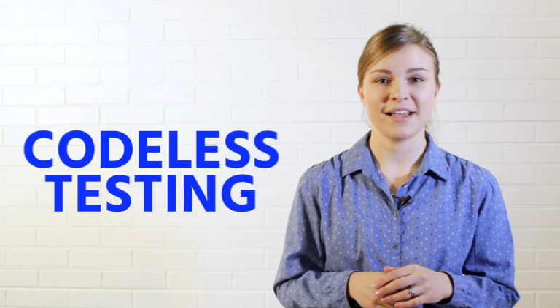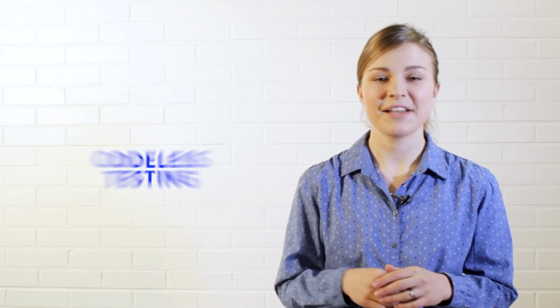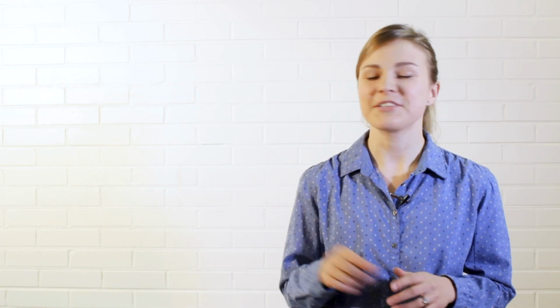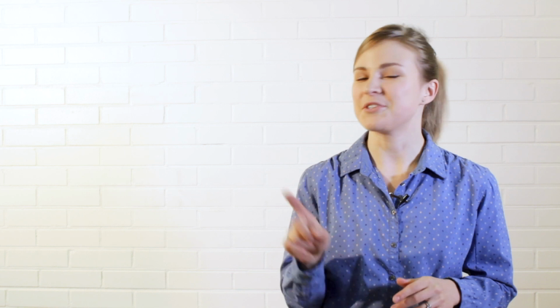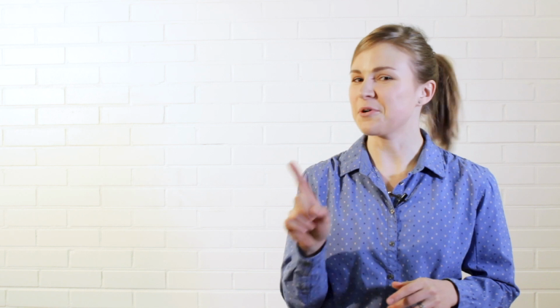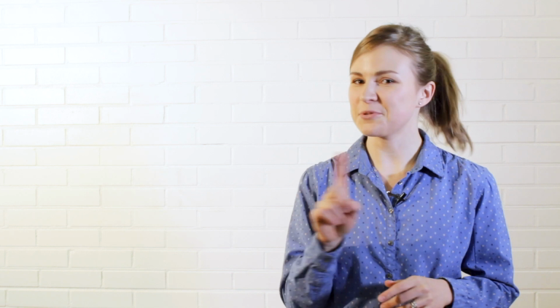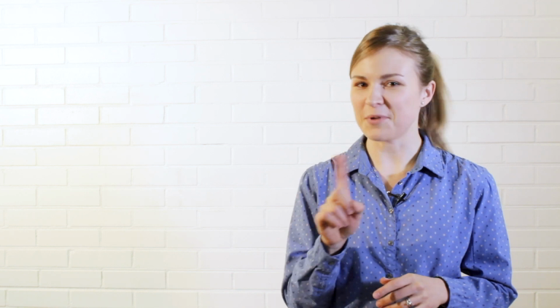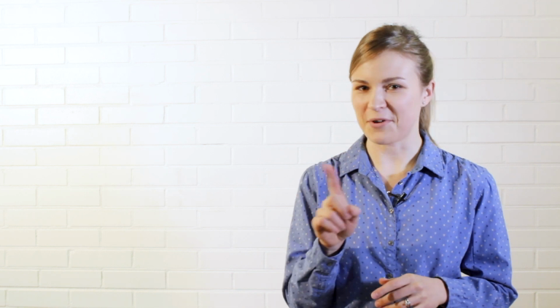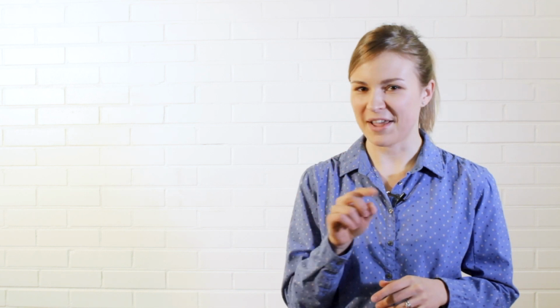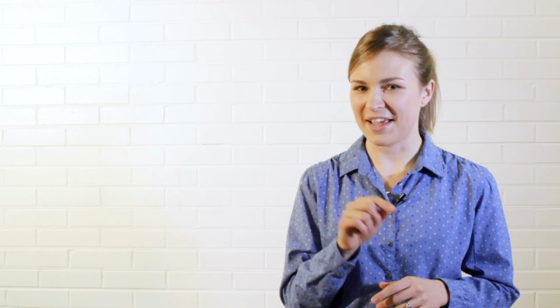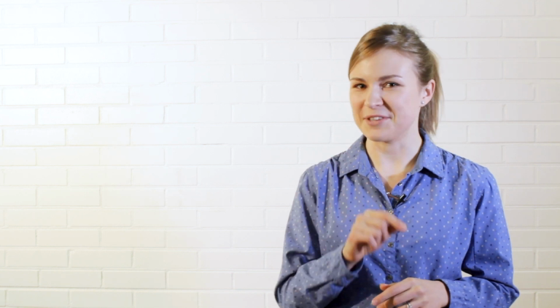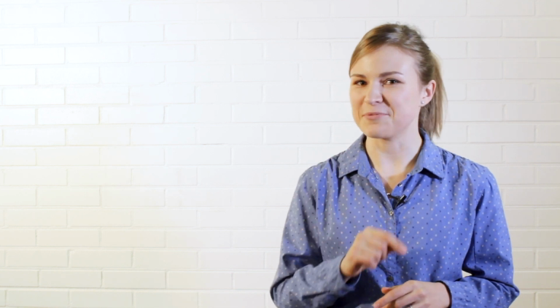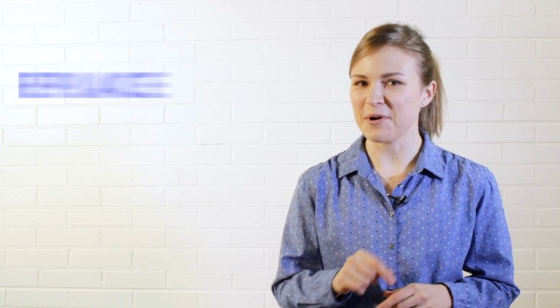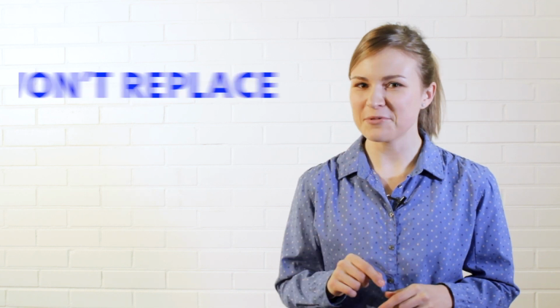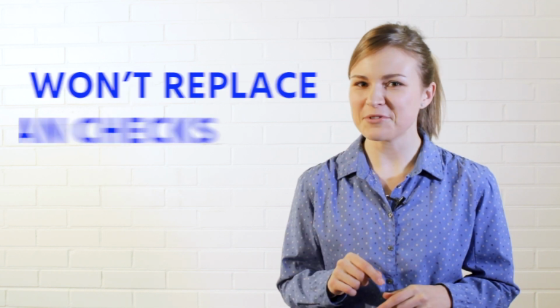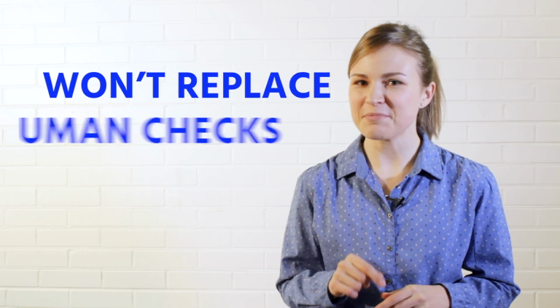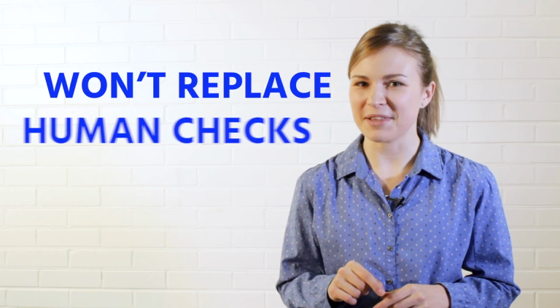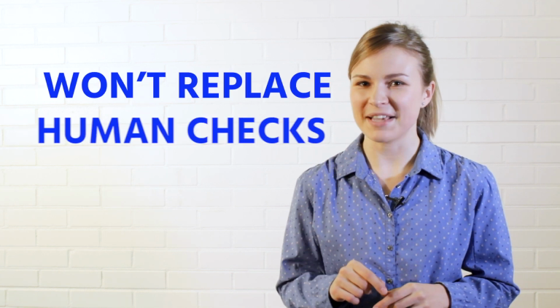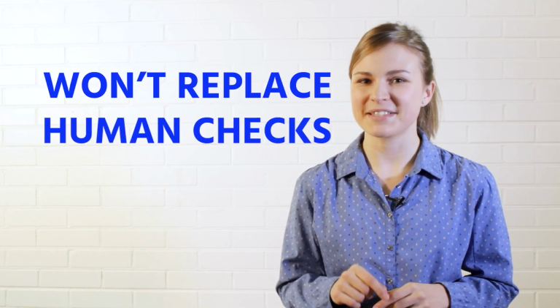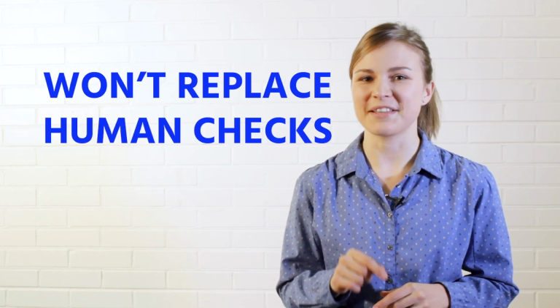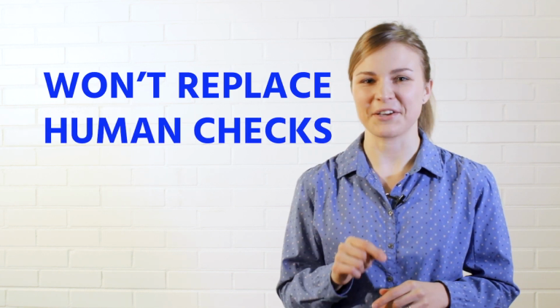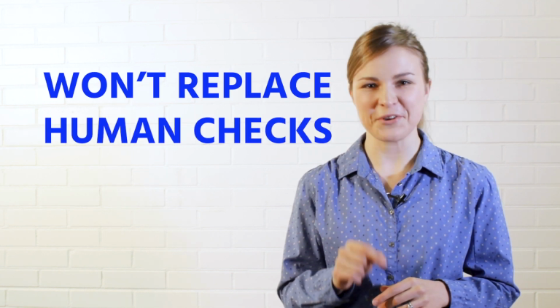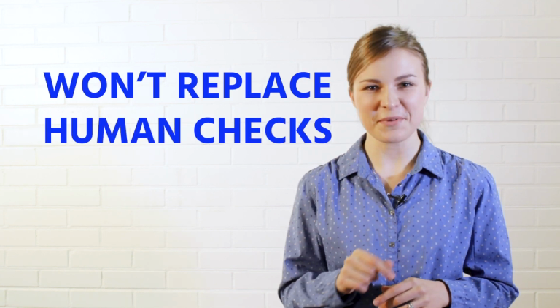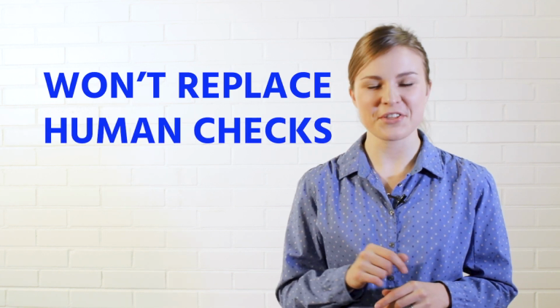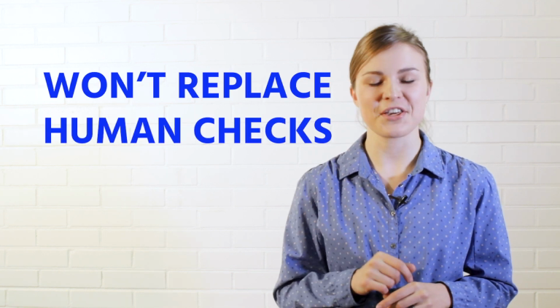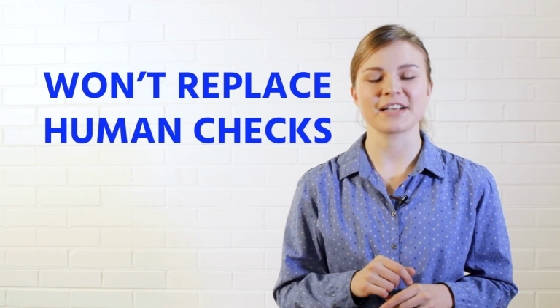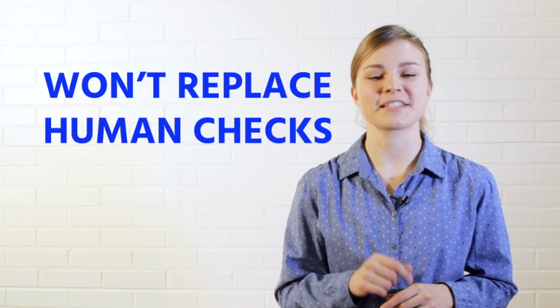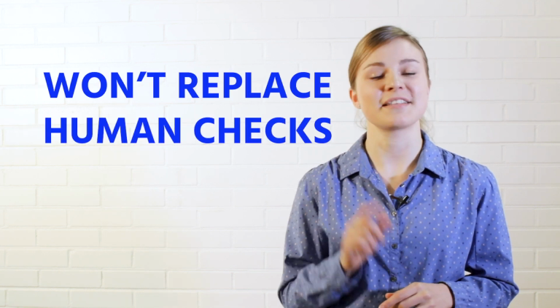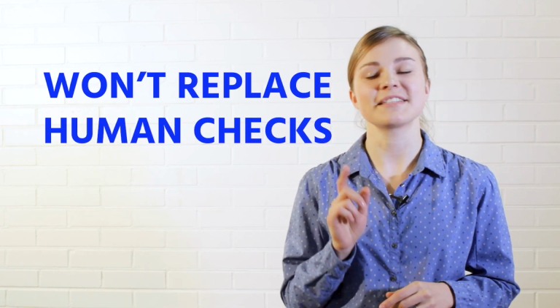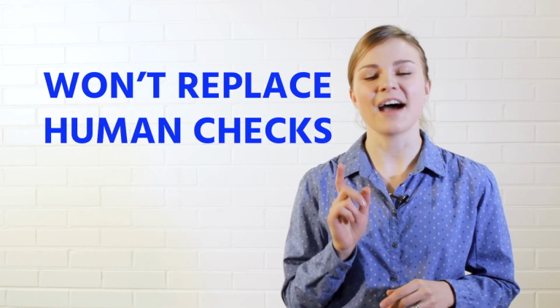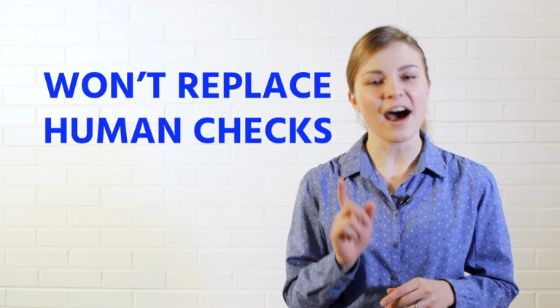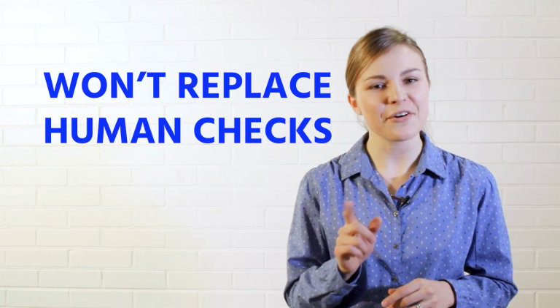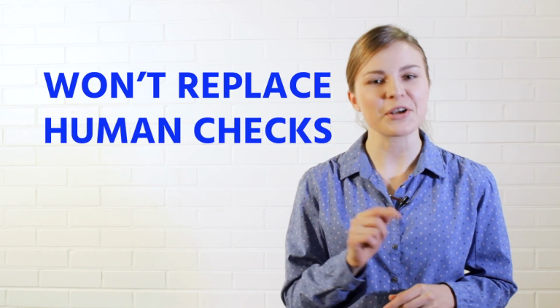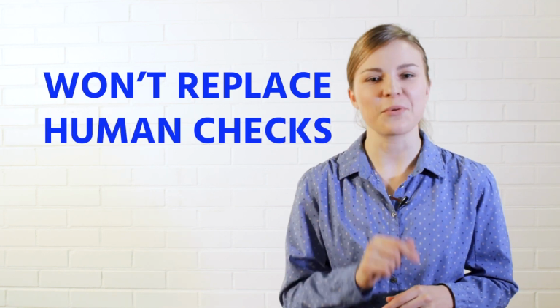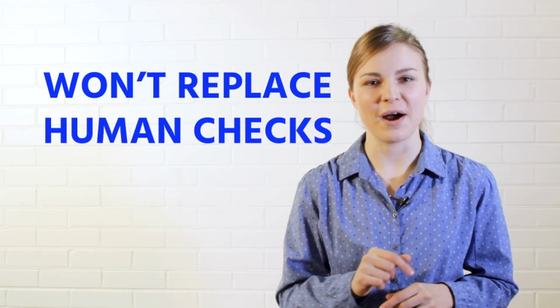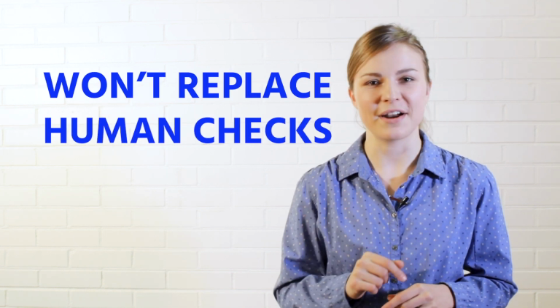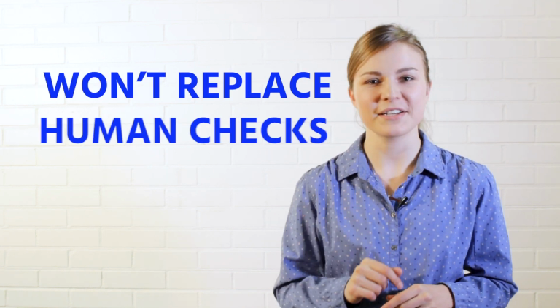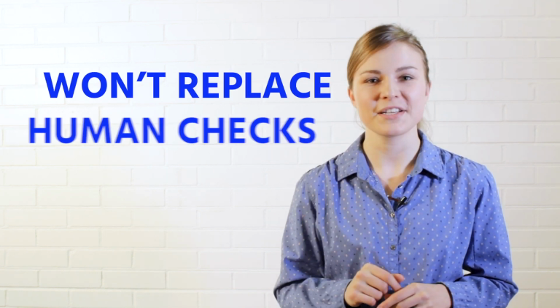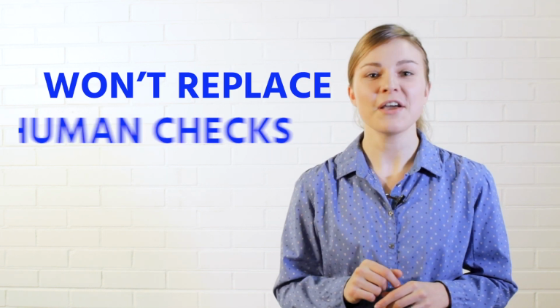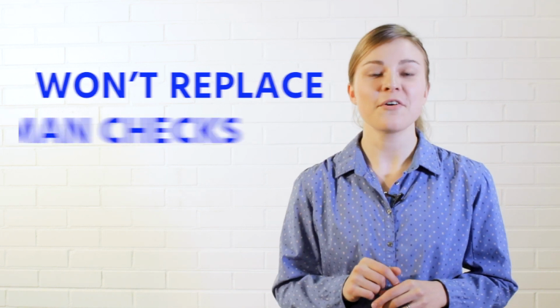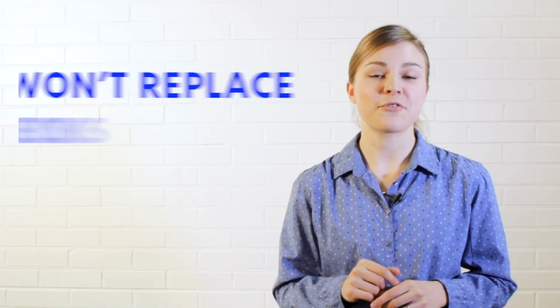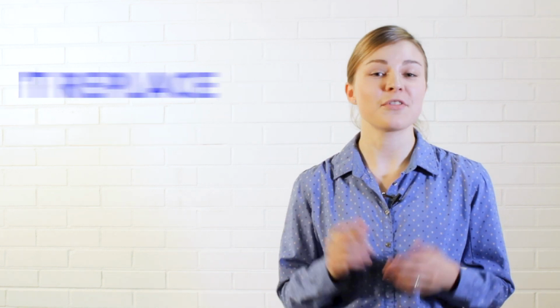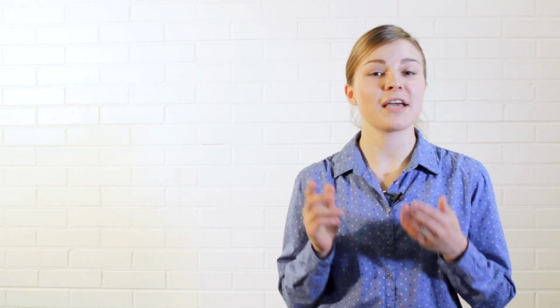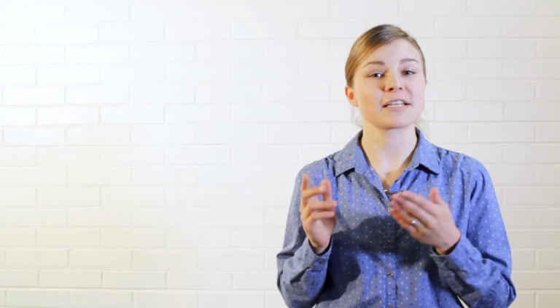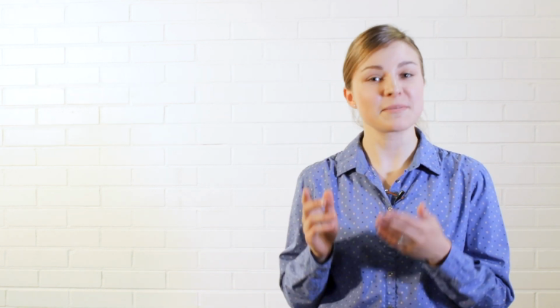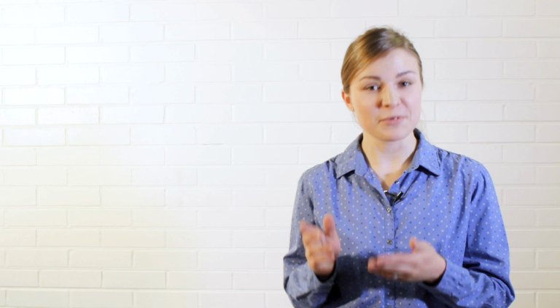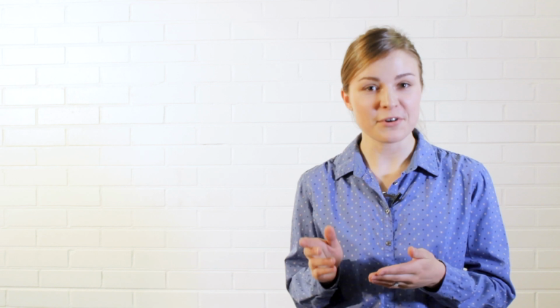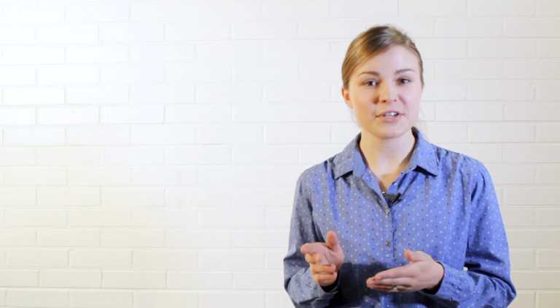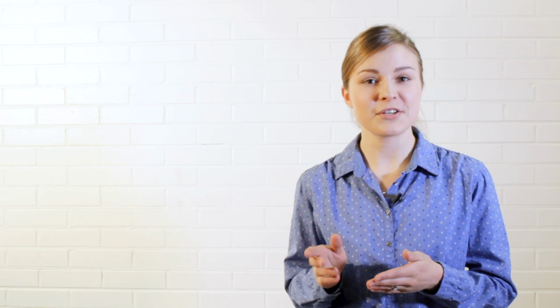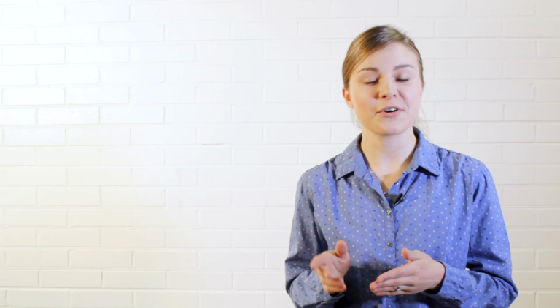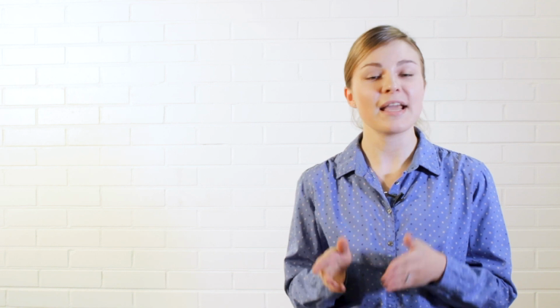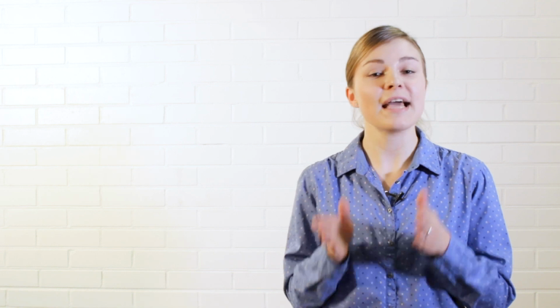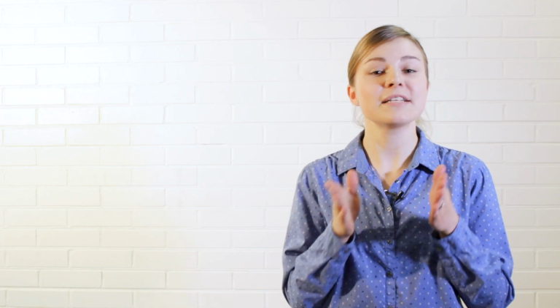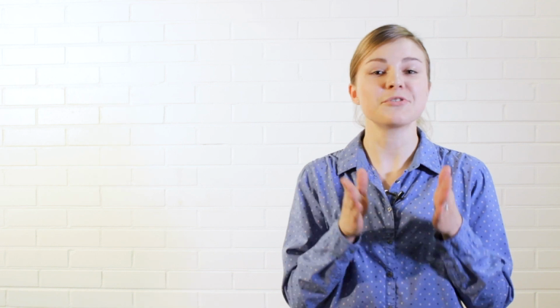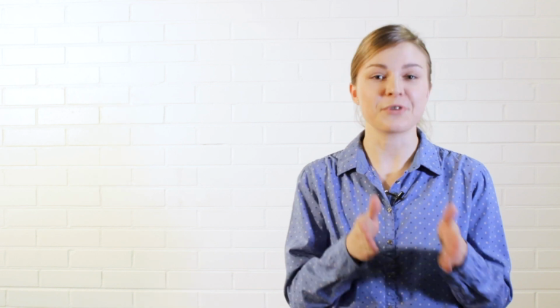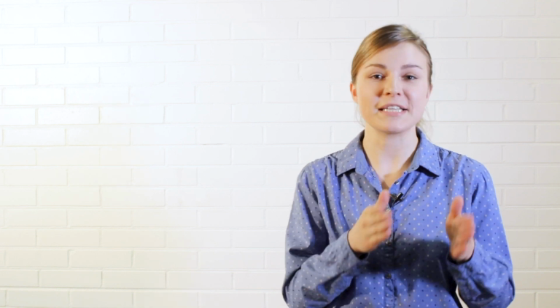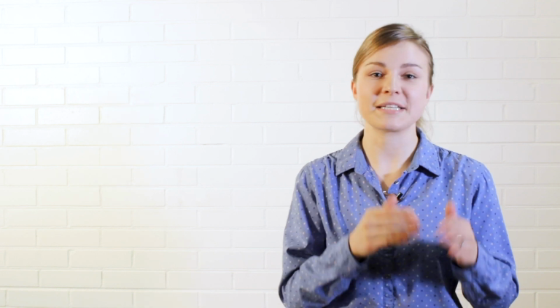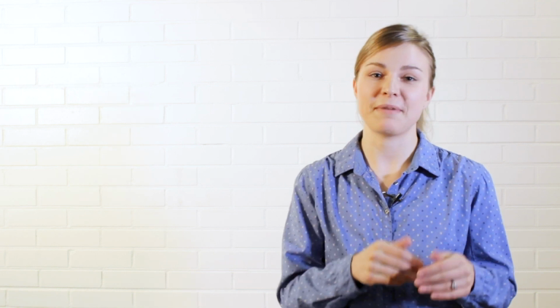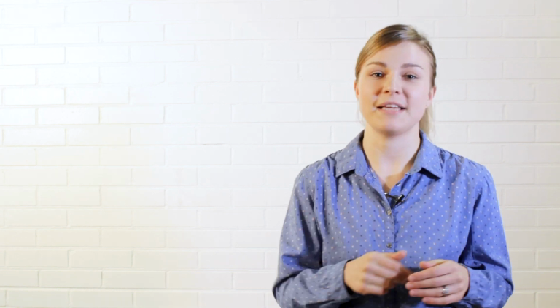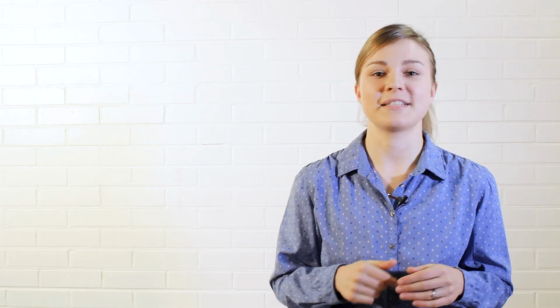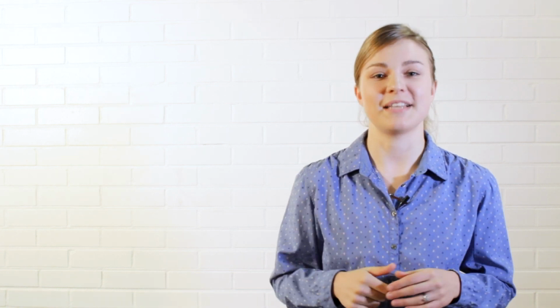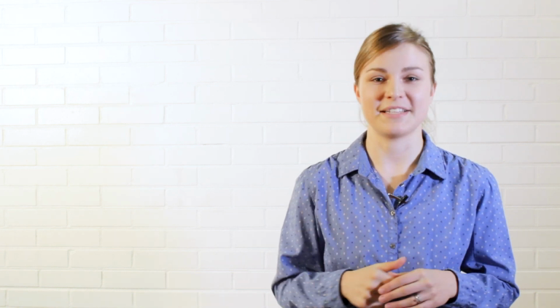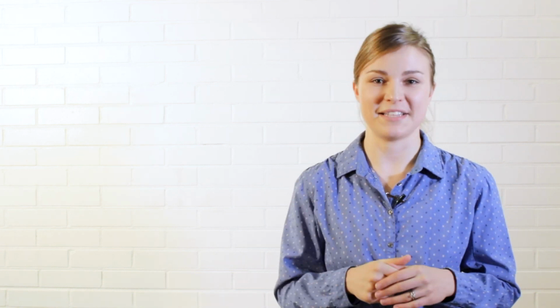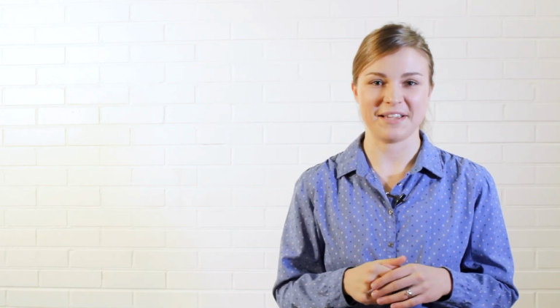Don't worry, it won't replace the human checks that are required for the exploratory and risk-based testing.